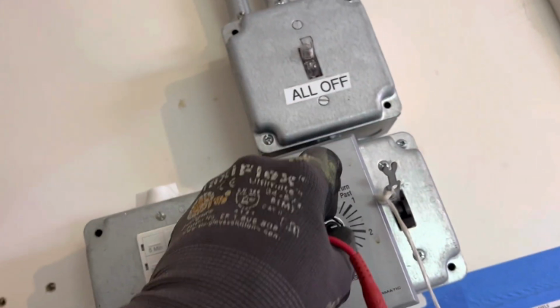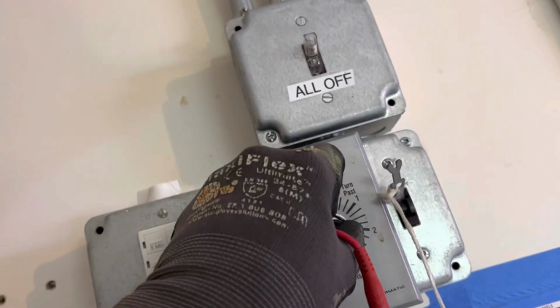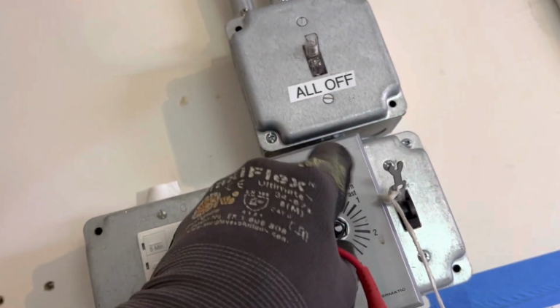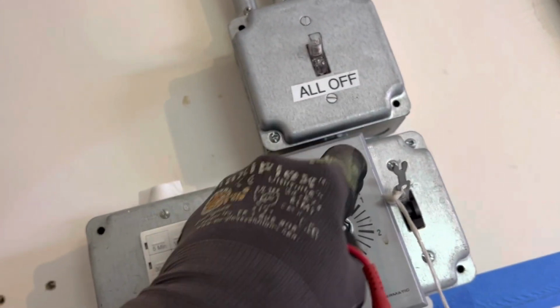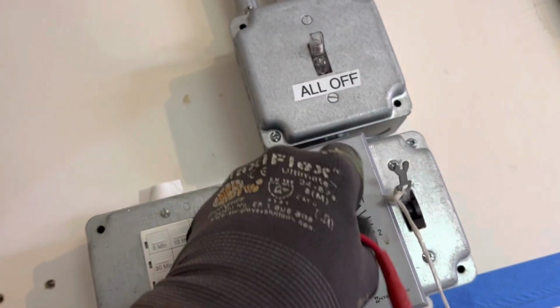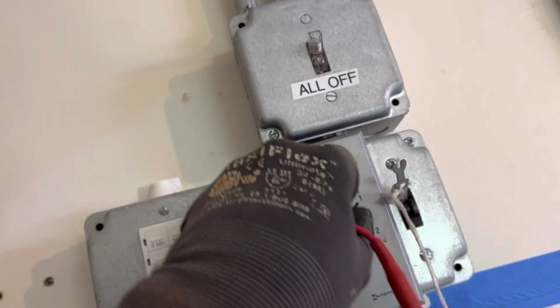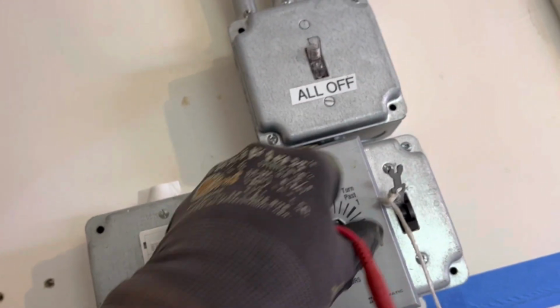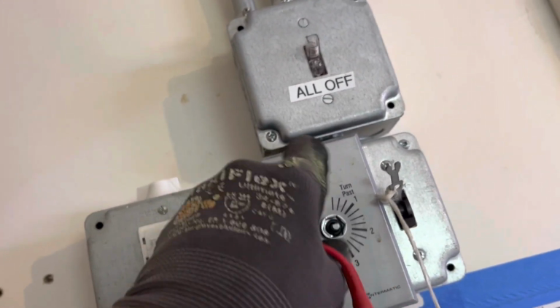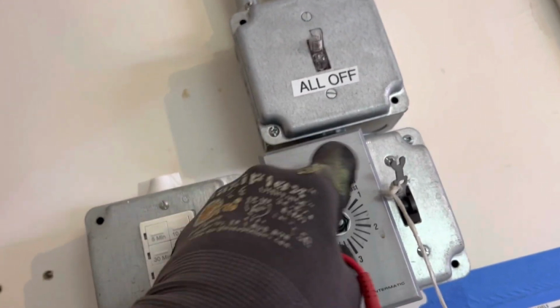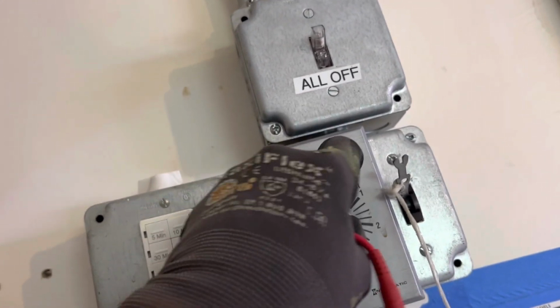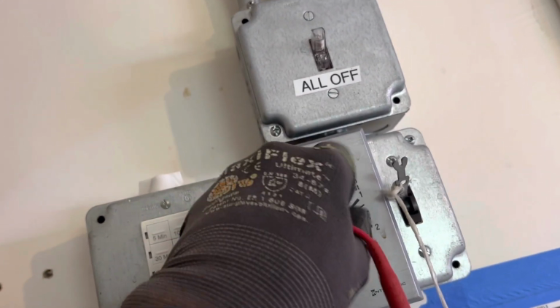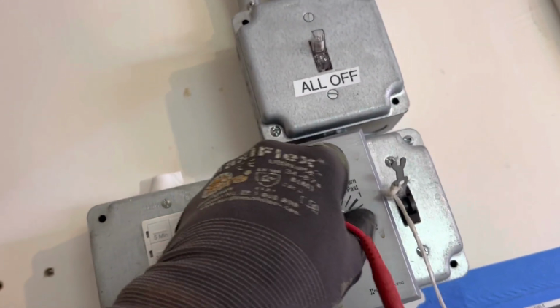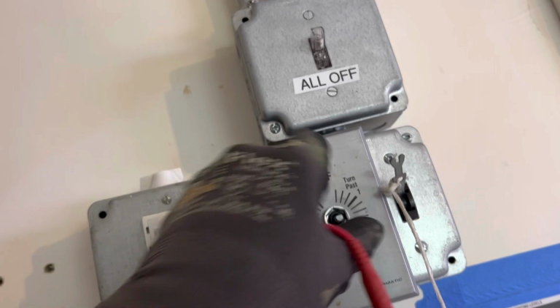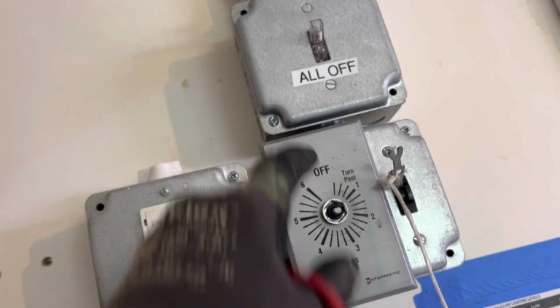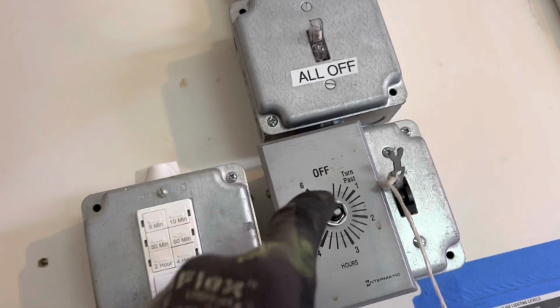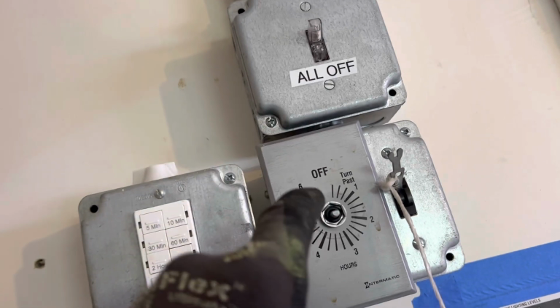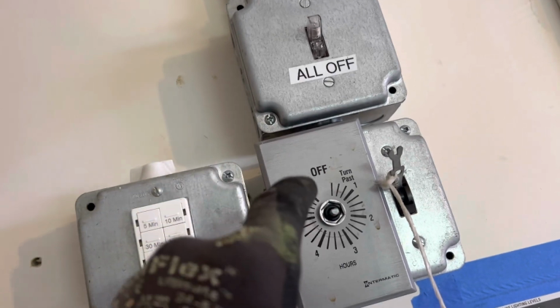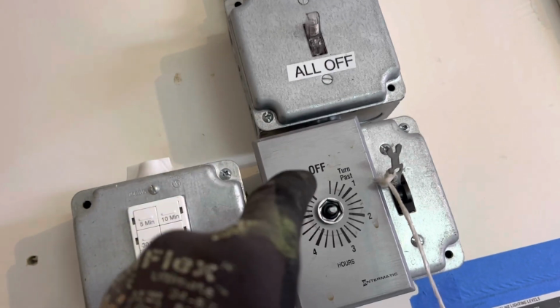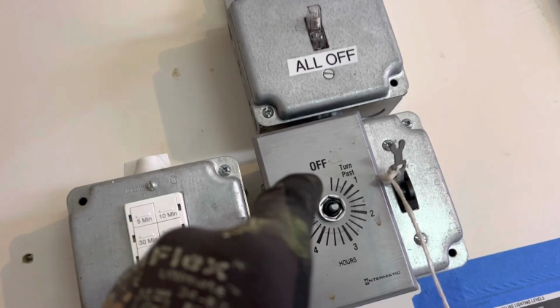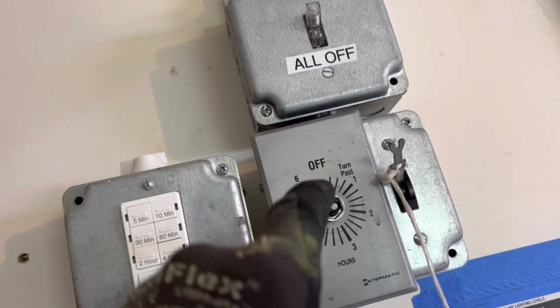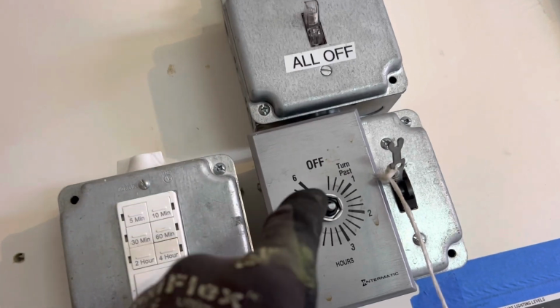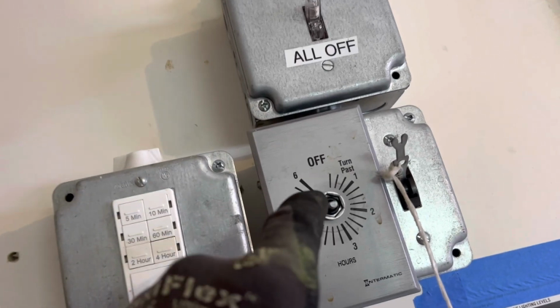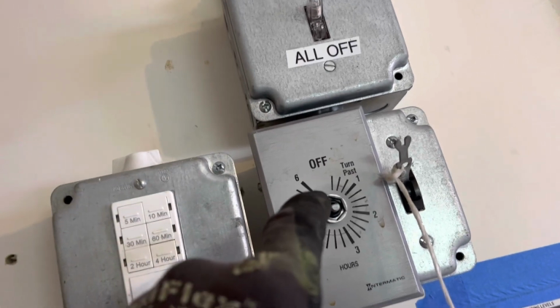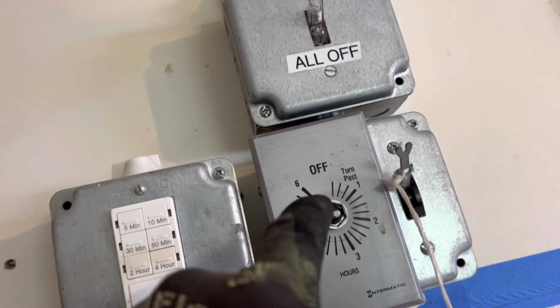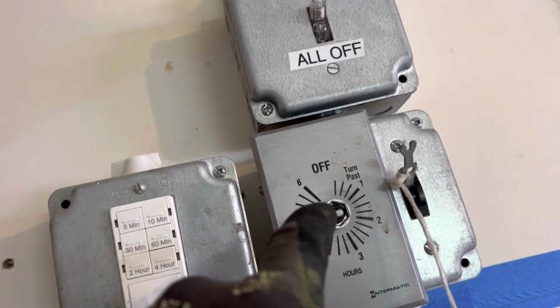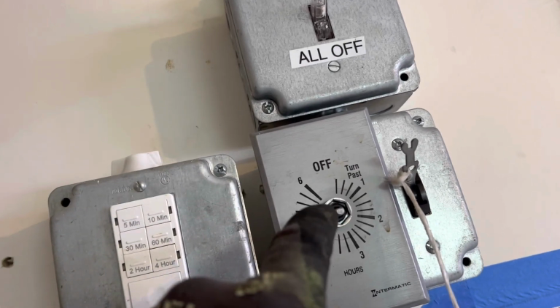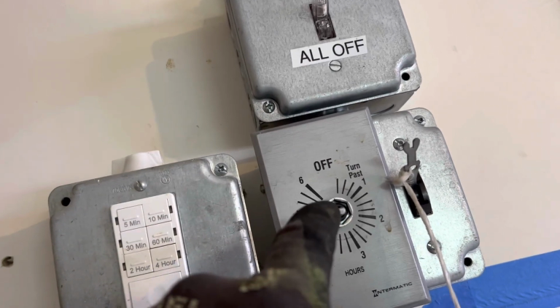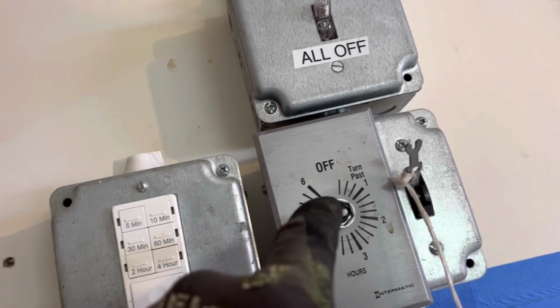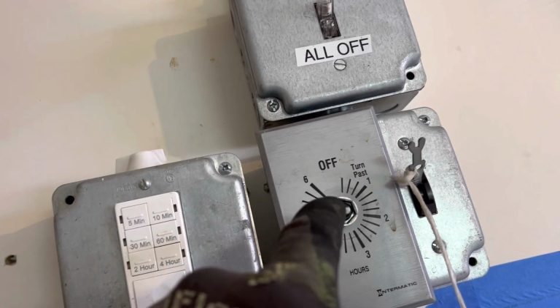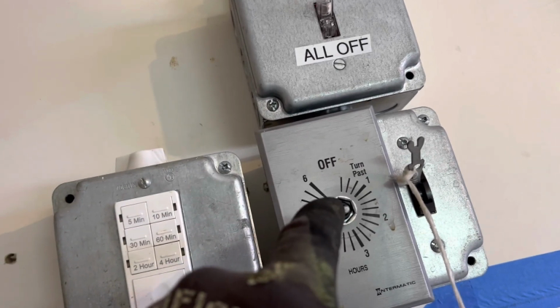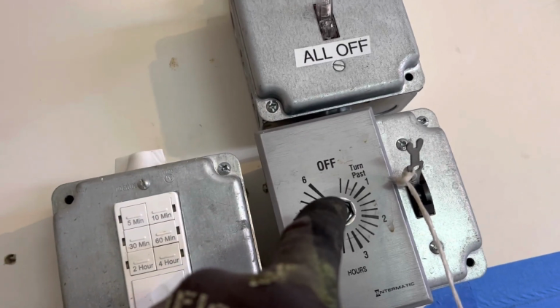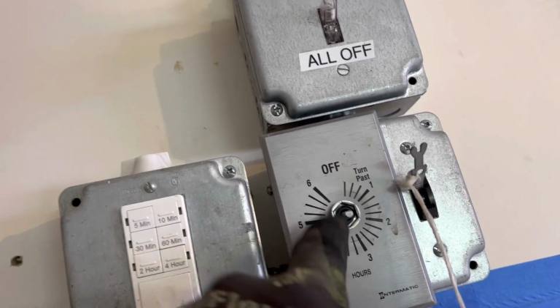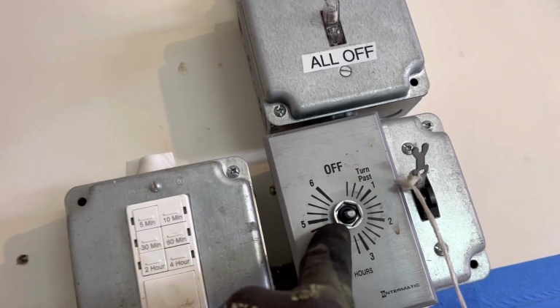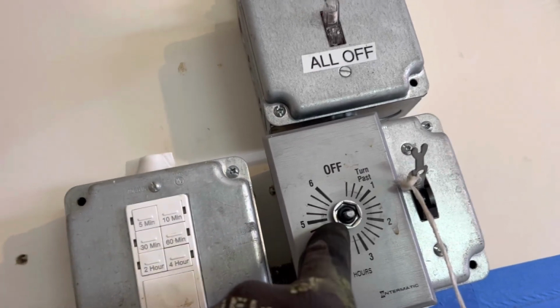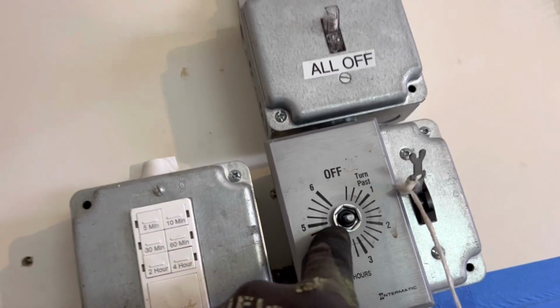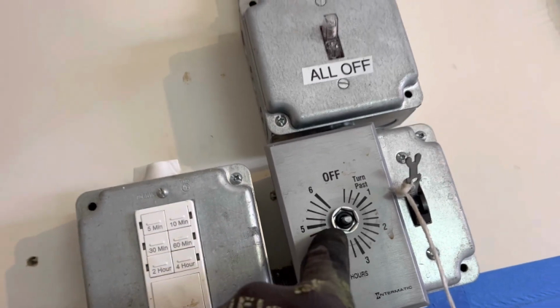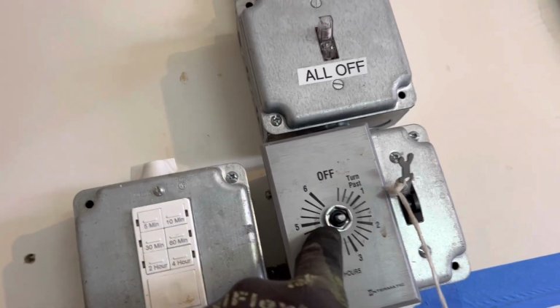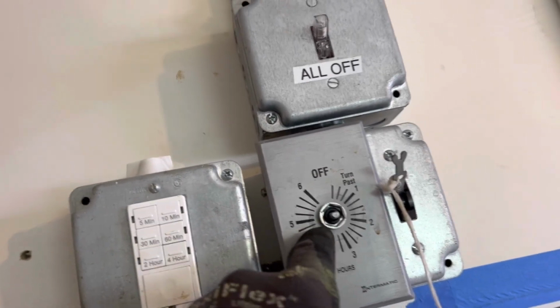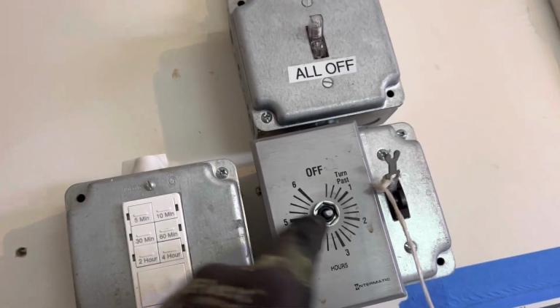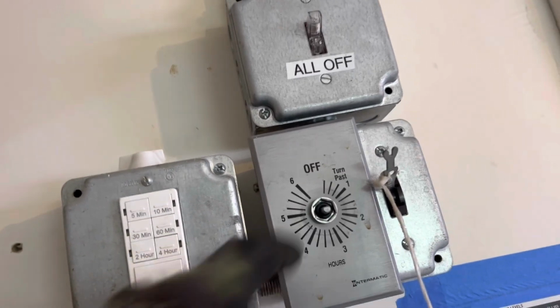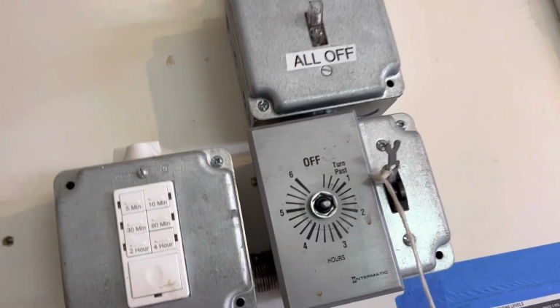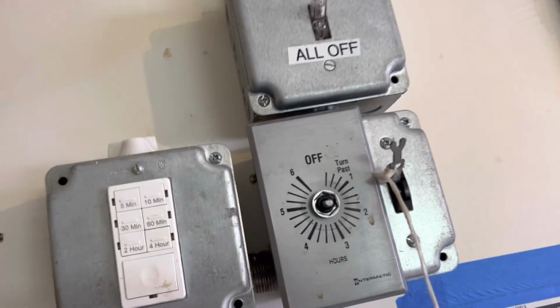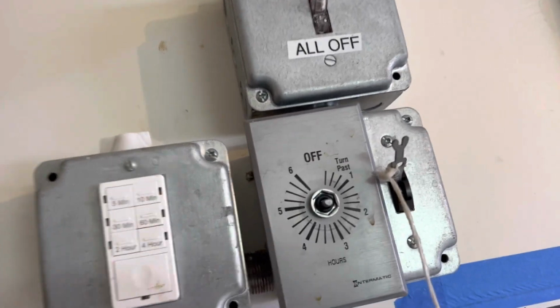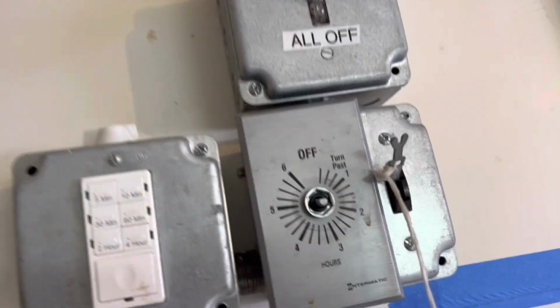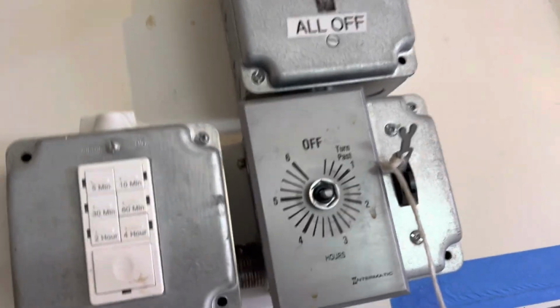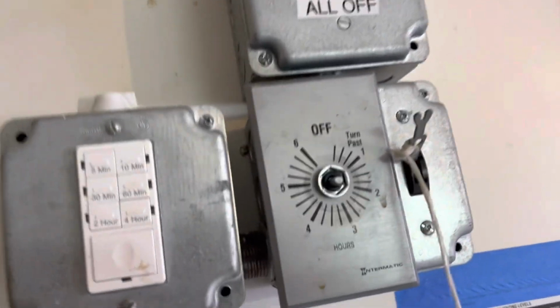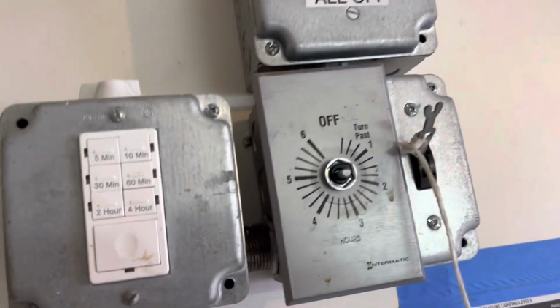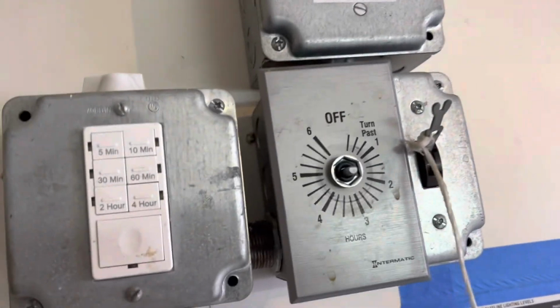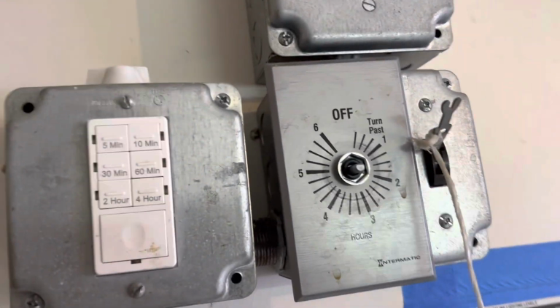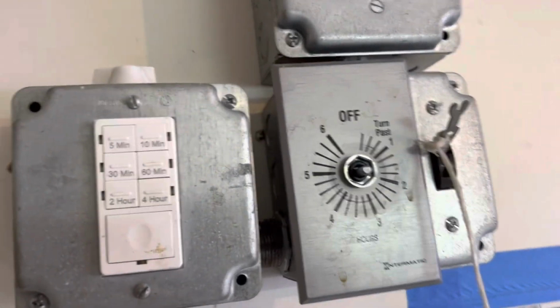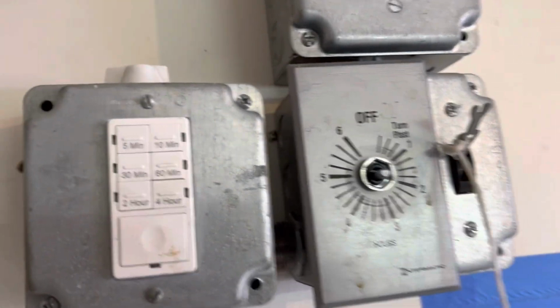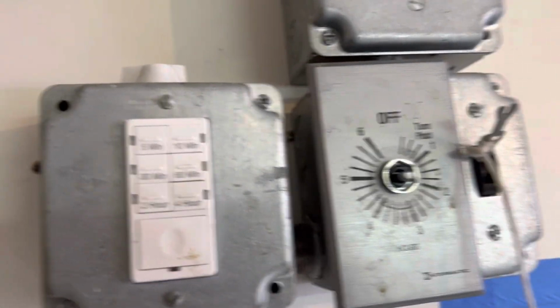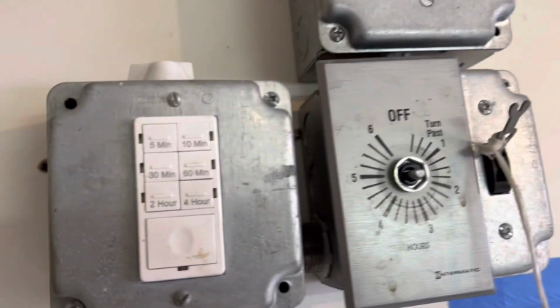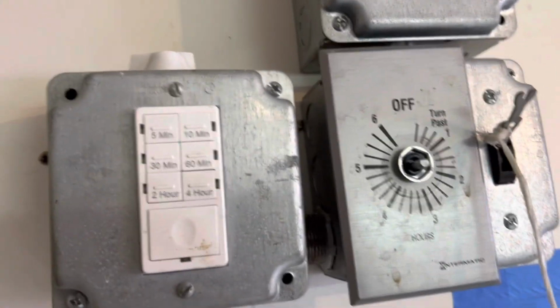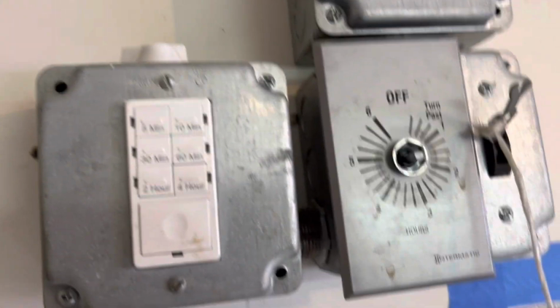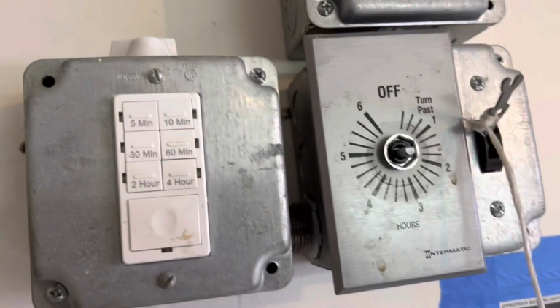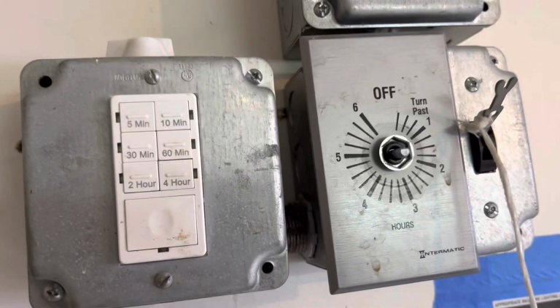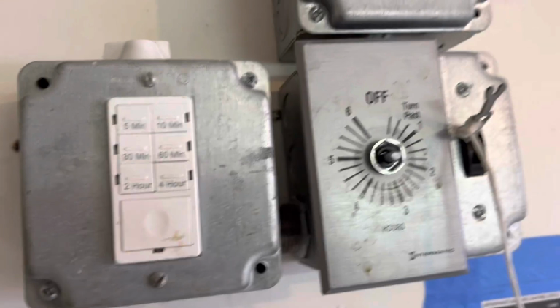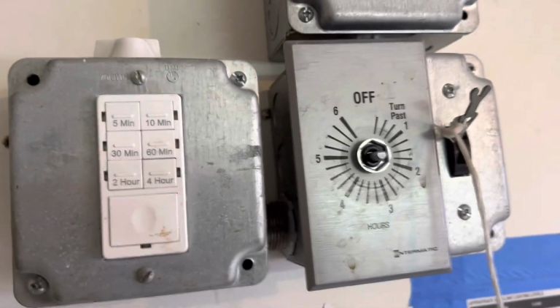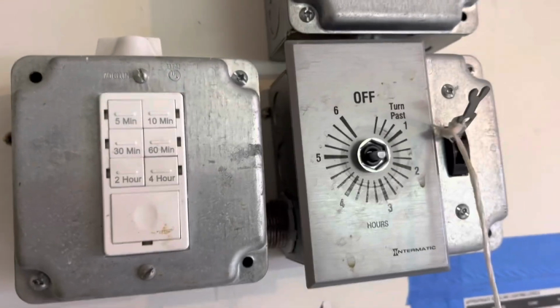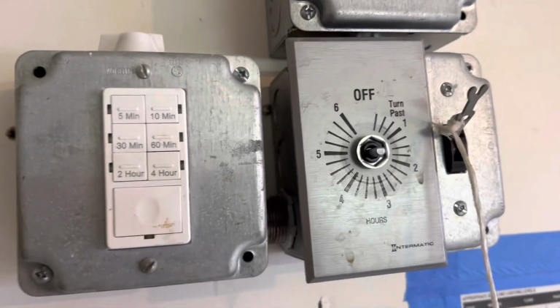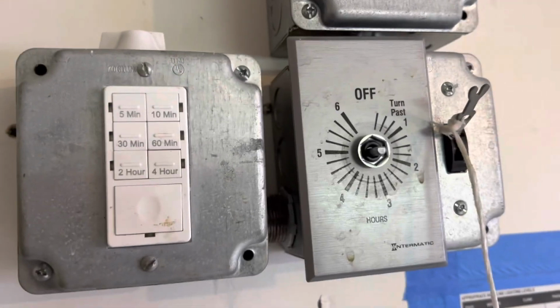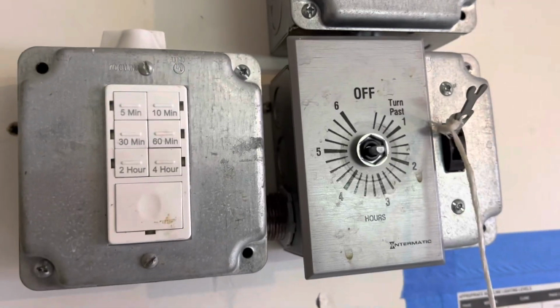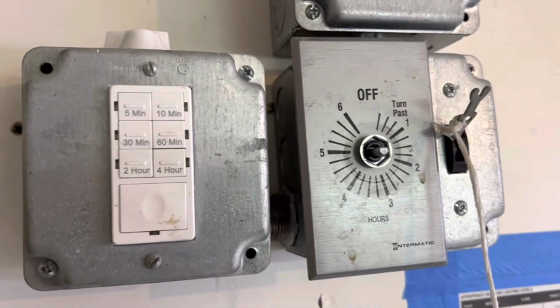I'm taking this apart right now to see if my hunch is correct or not. We'll find out in the next video.